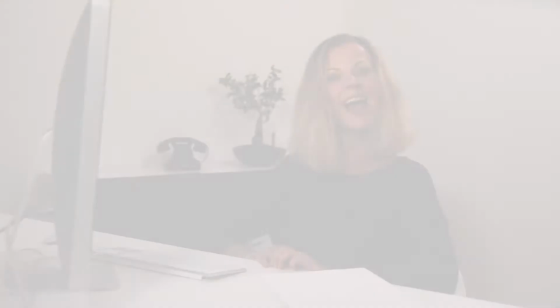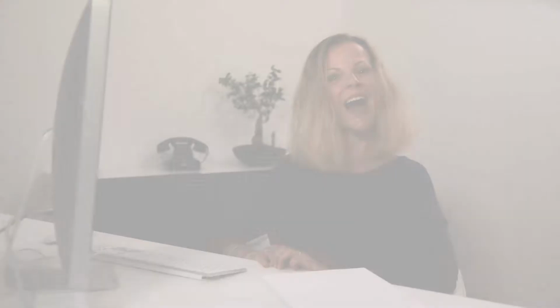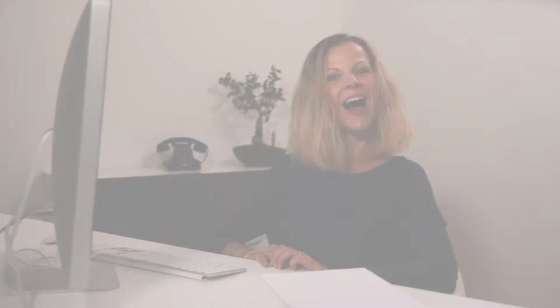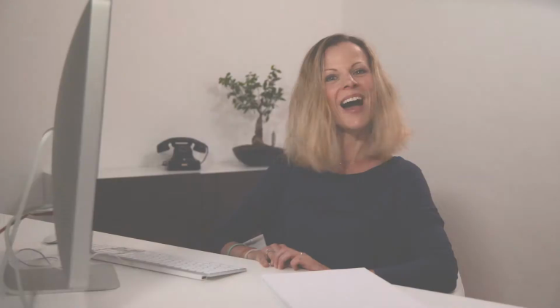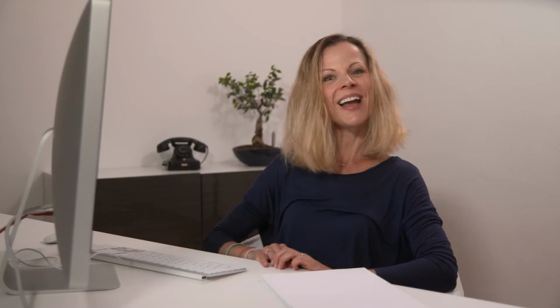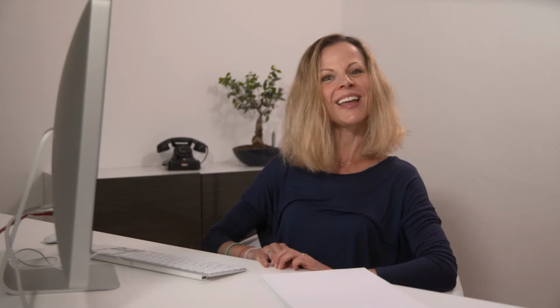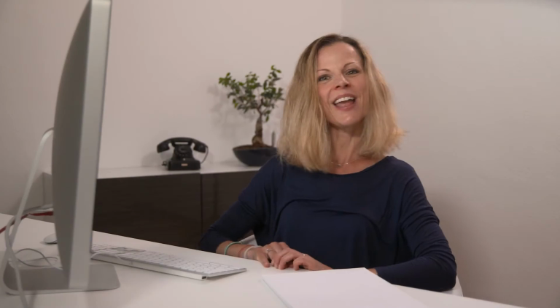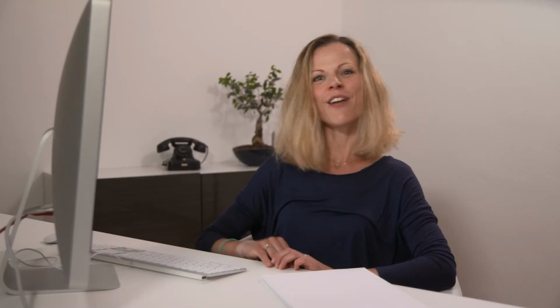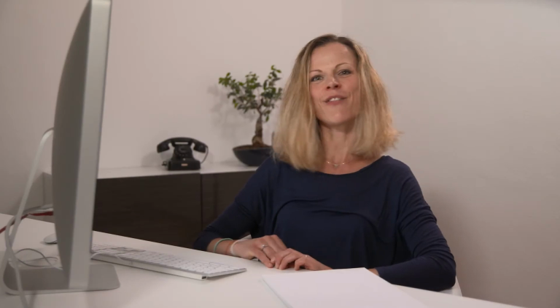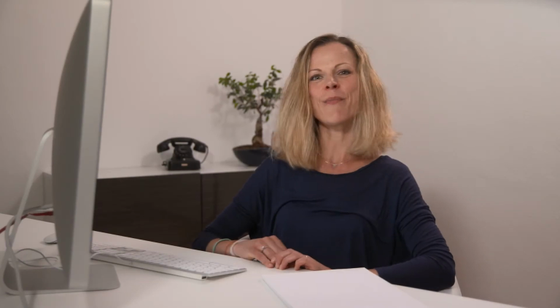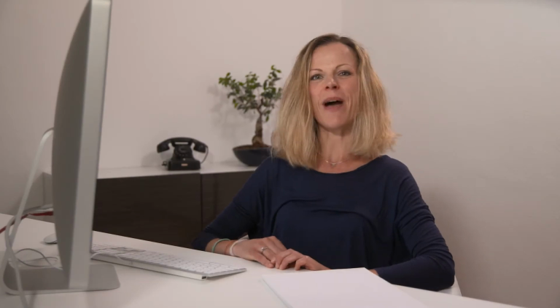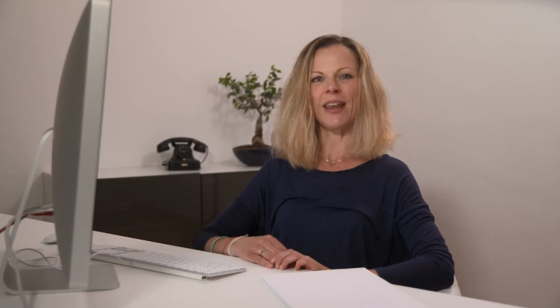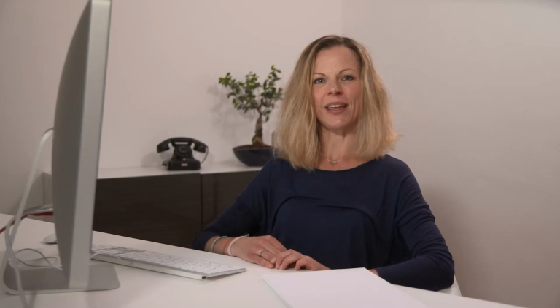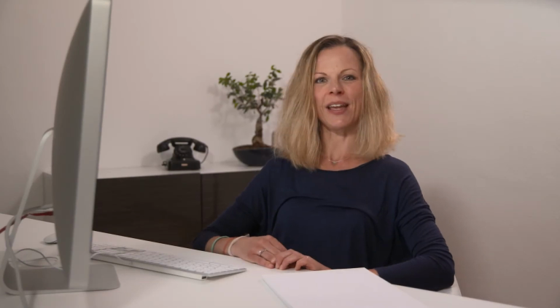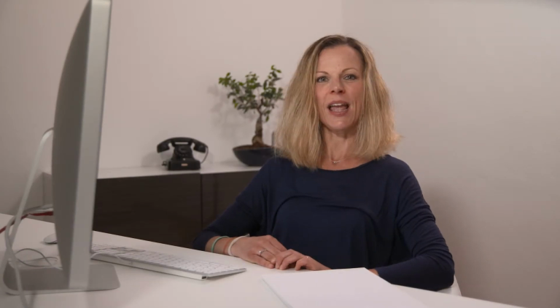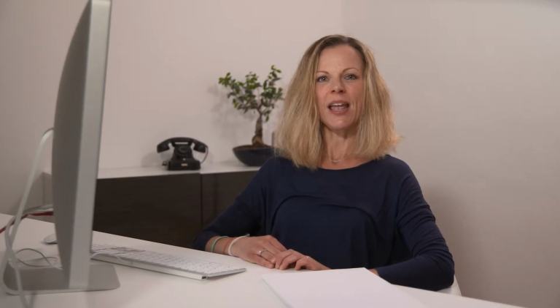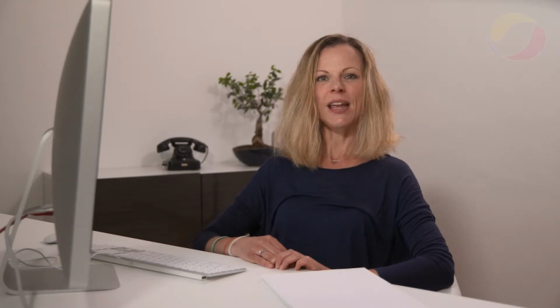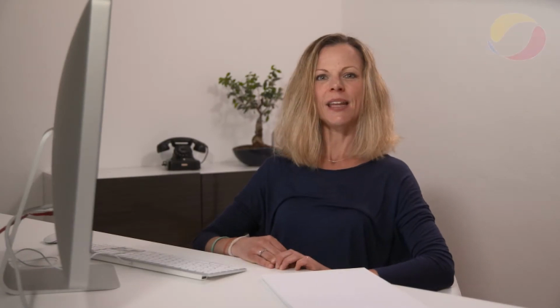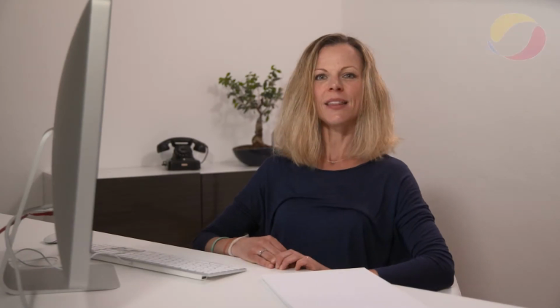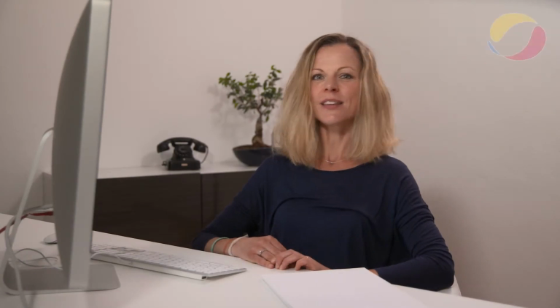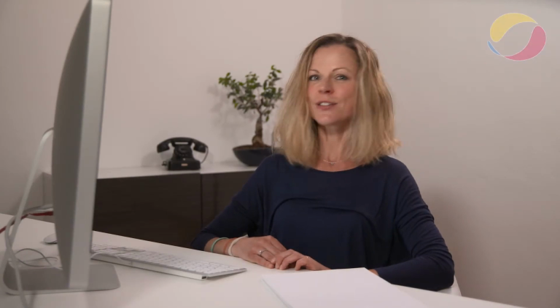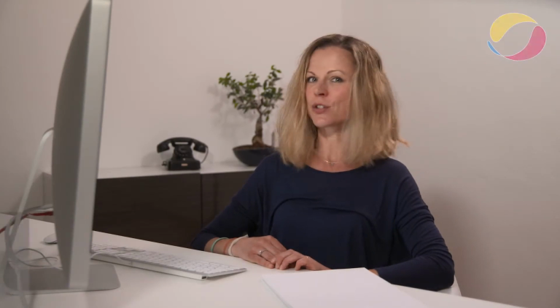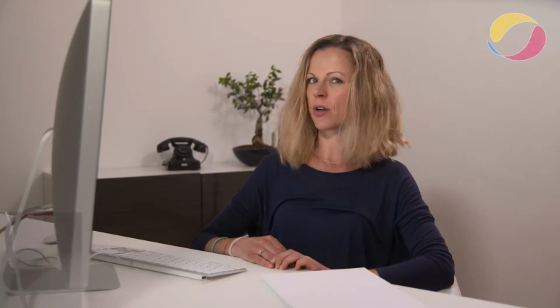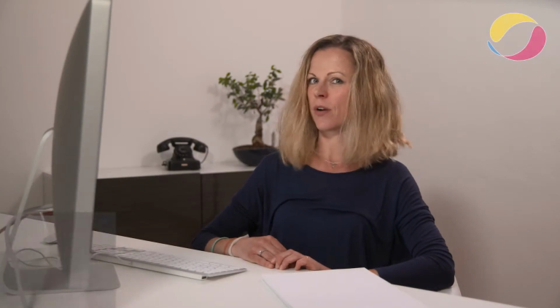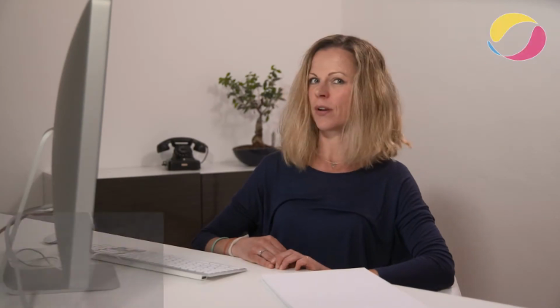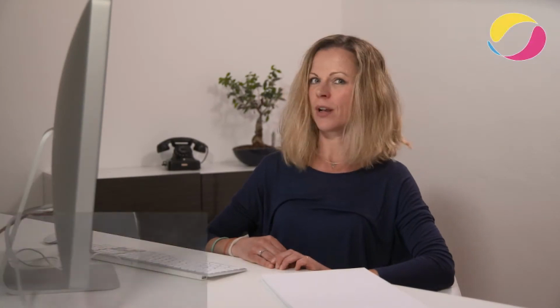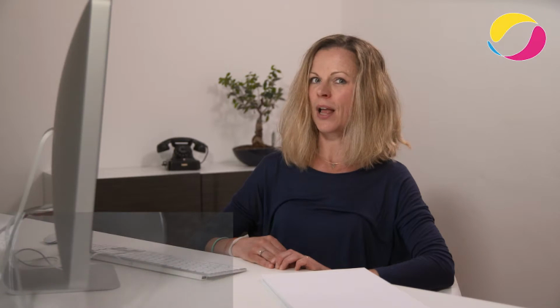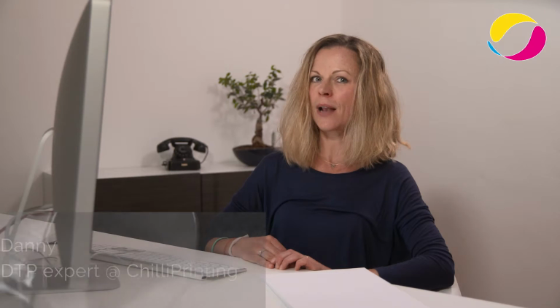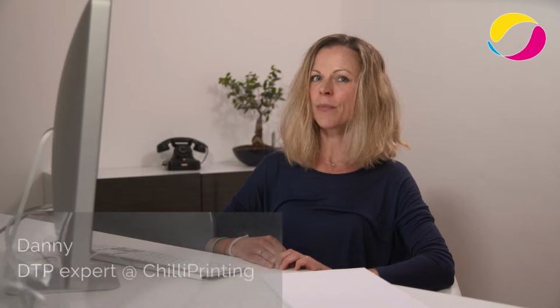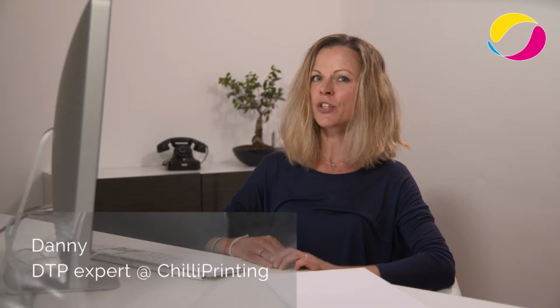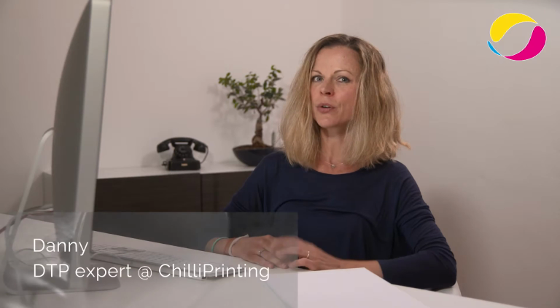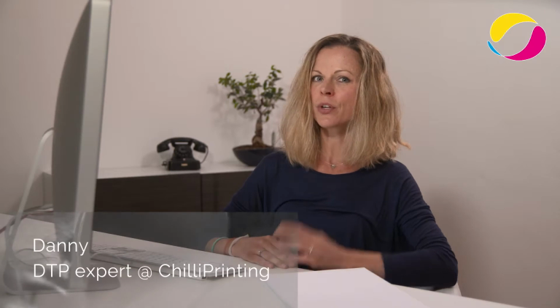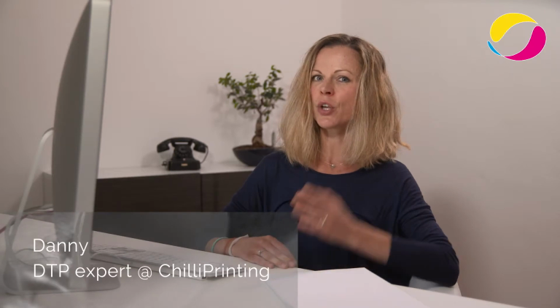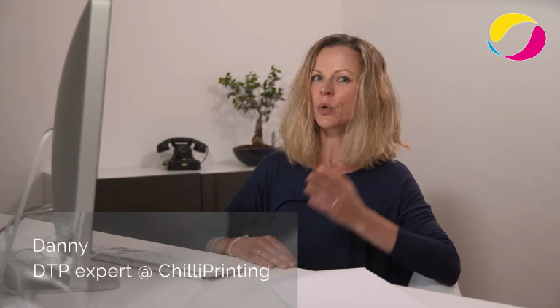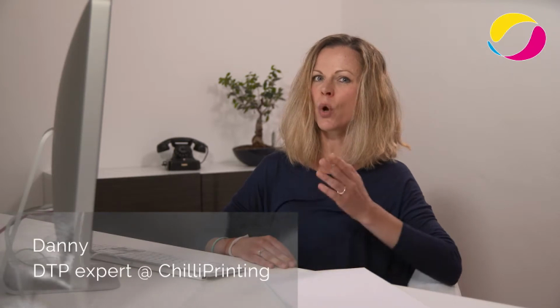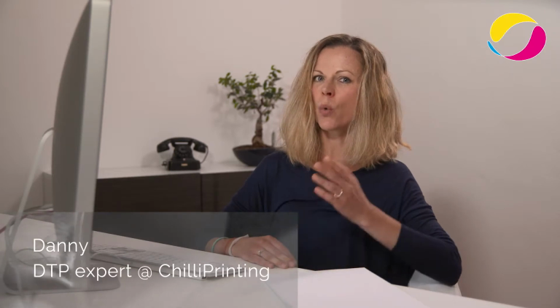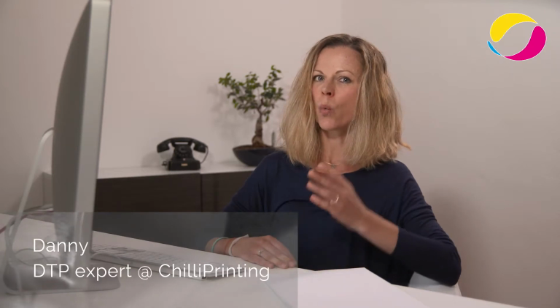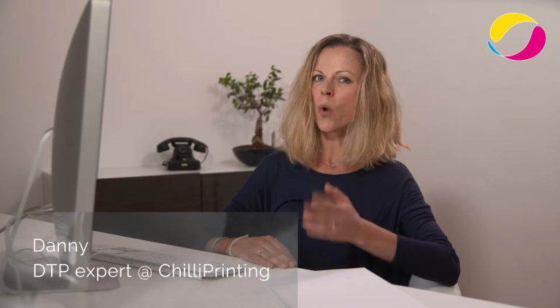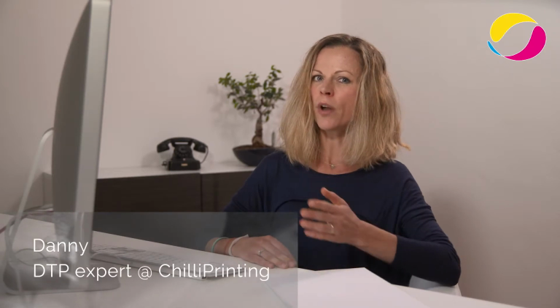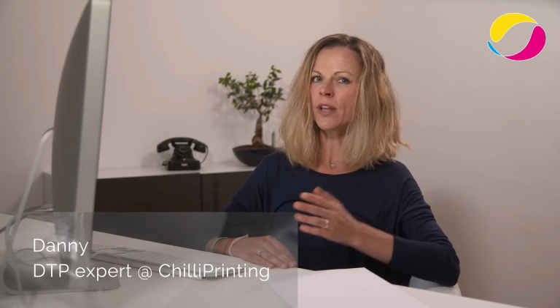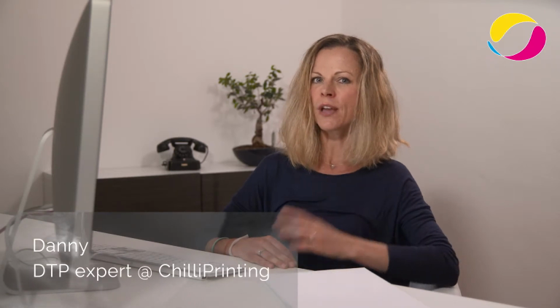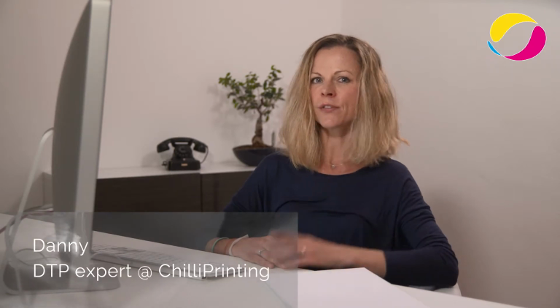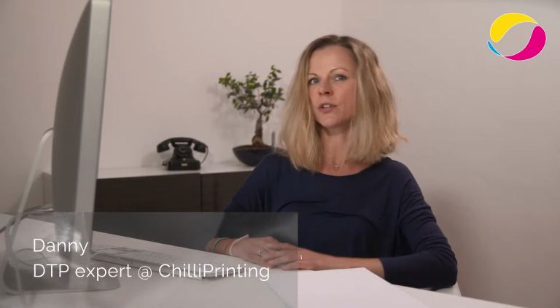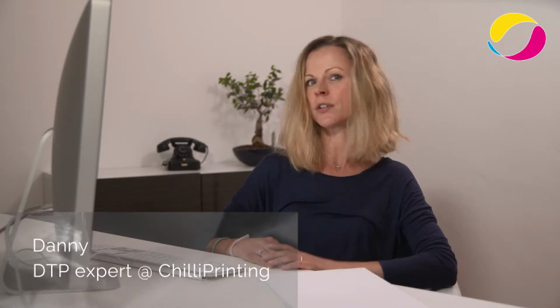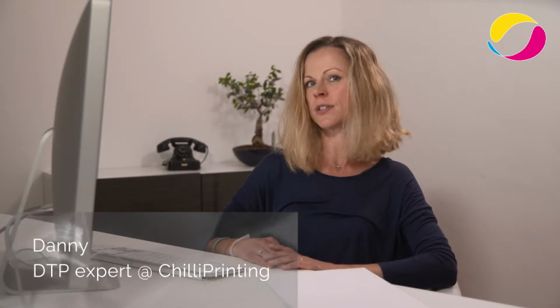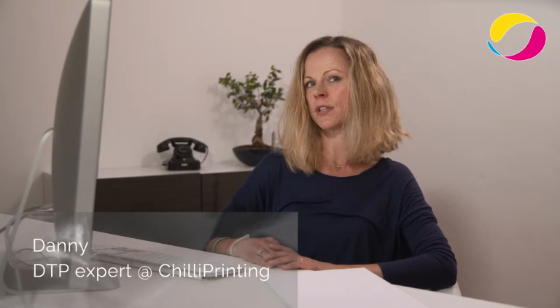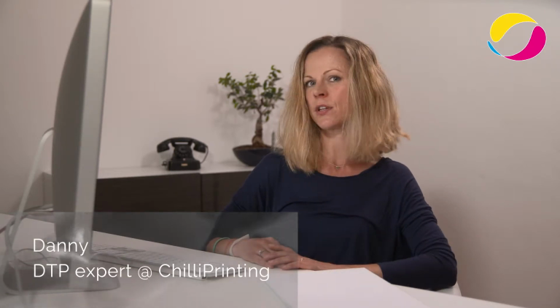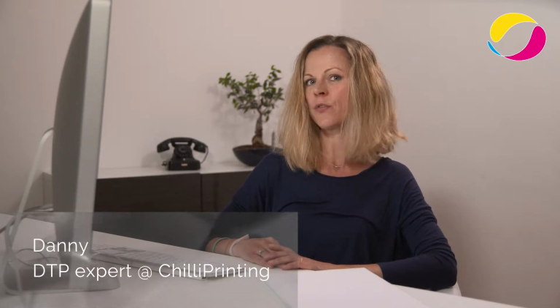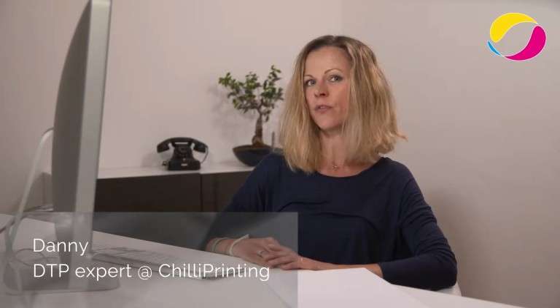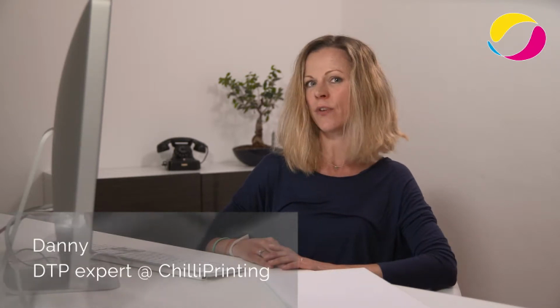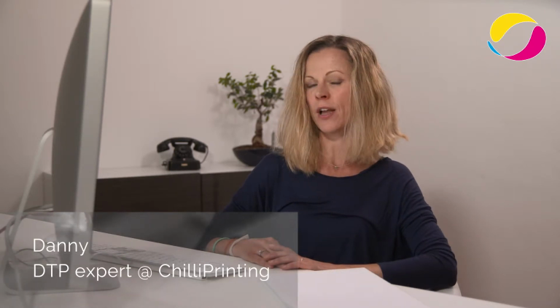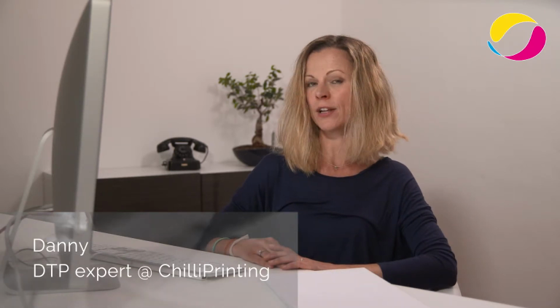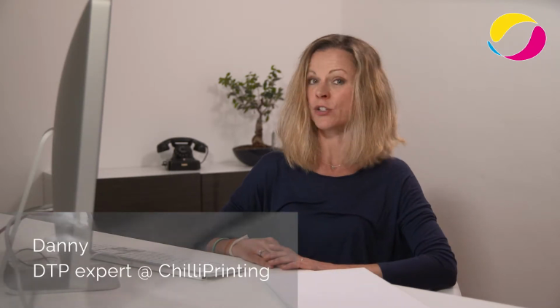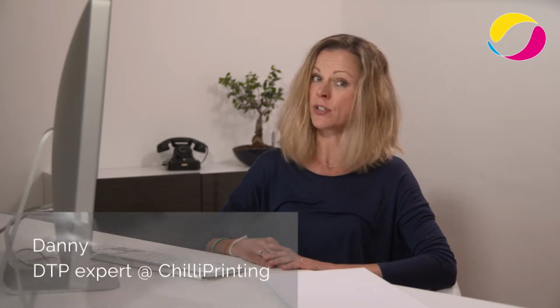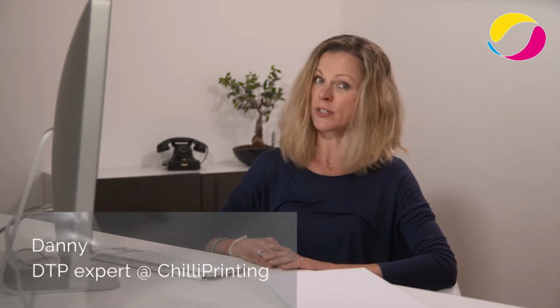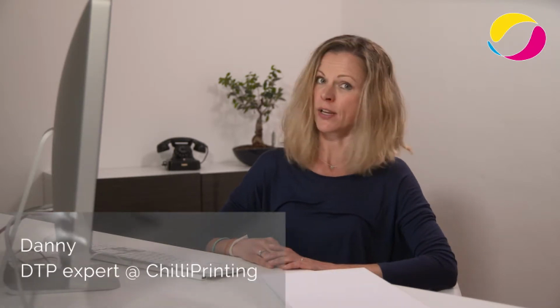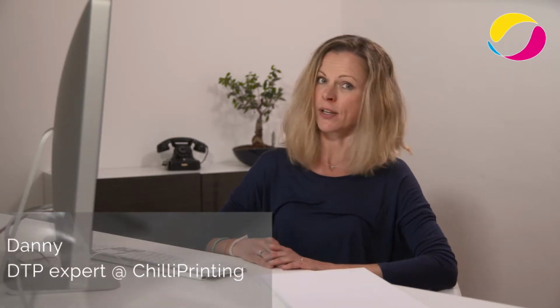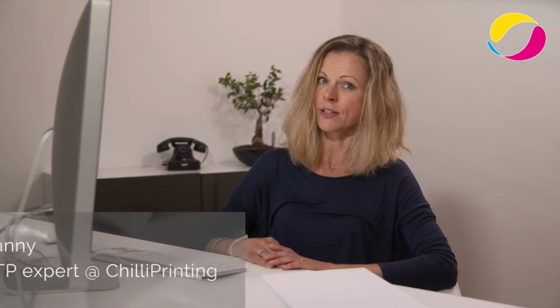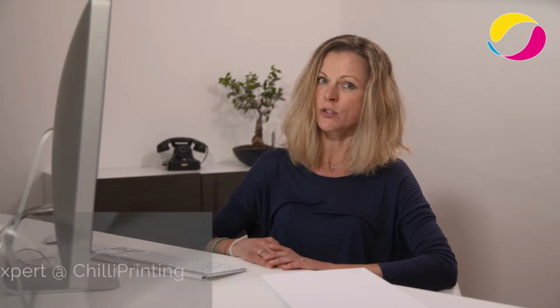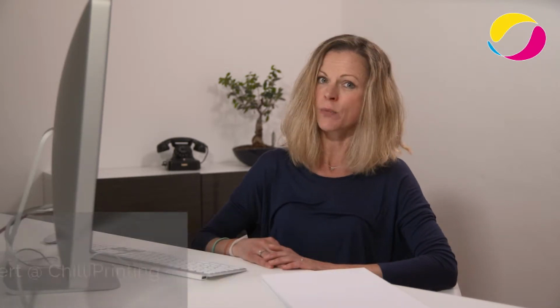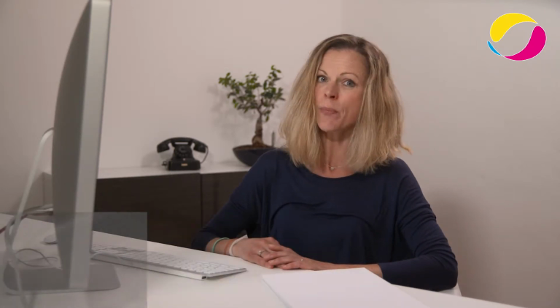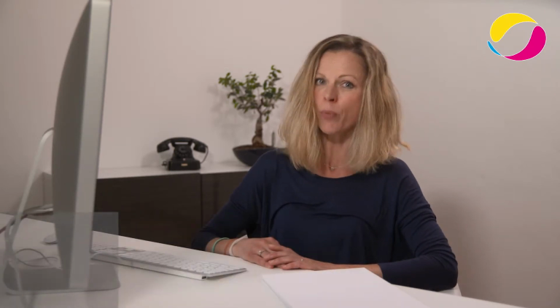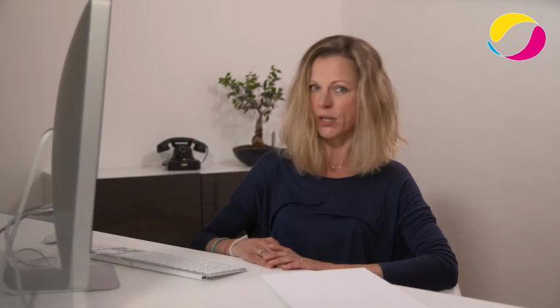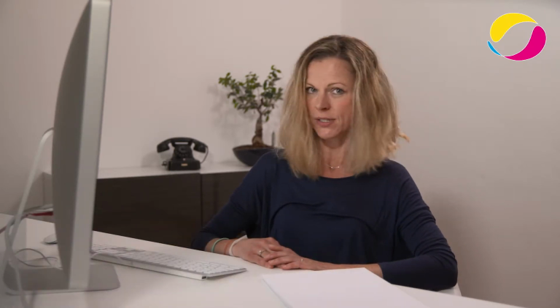Hi everybody! In this tutorial I'll be showing you what you have to consider for files you're sending us to be printed.